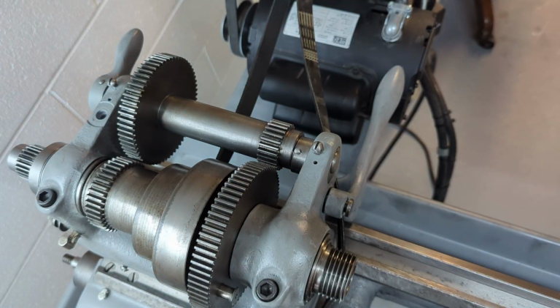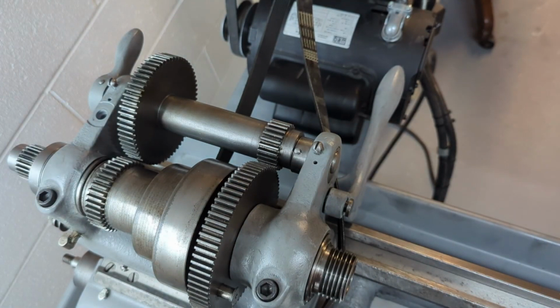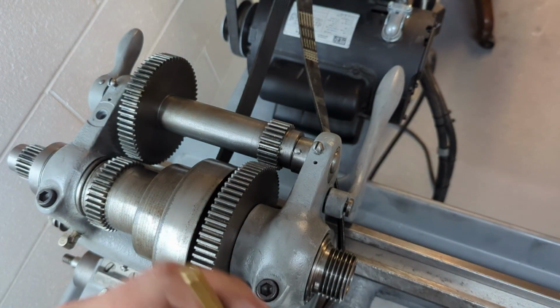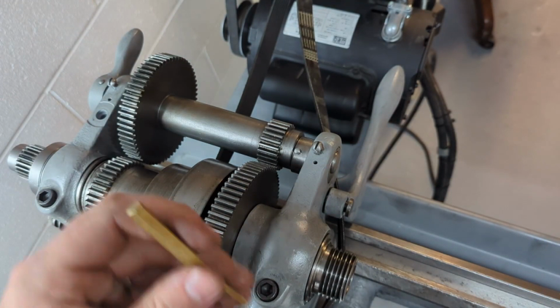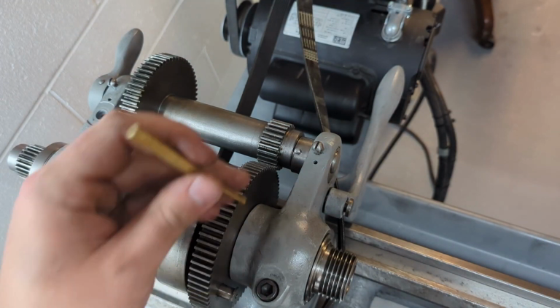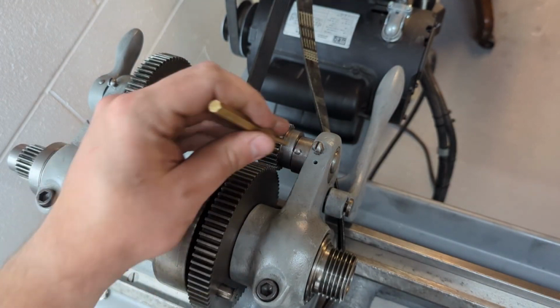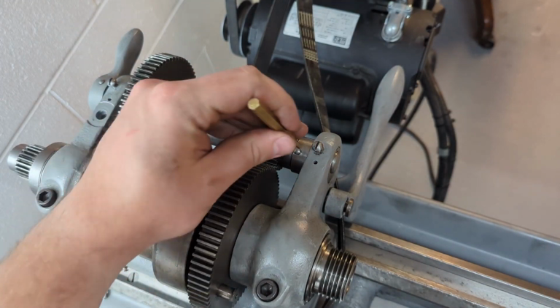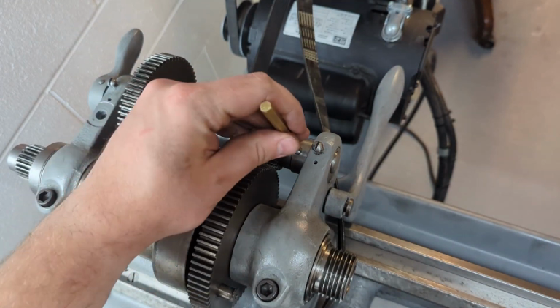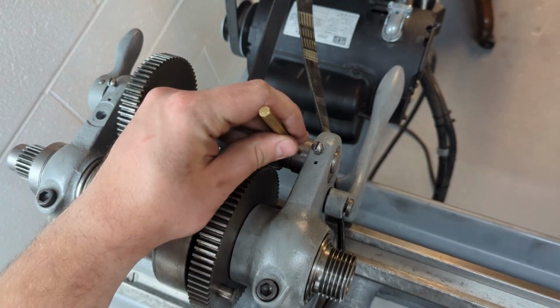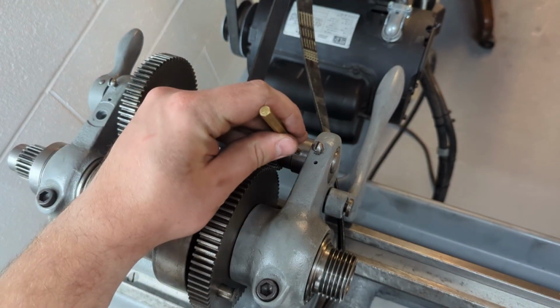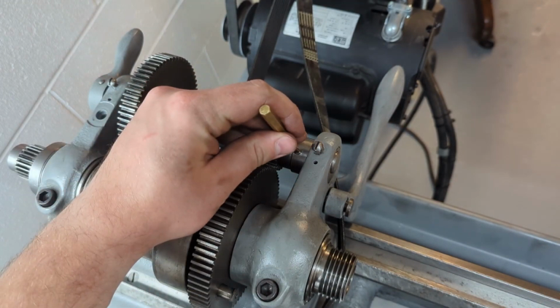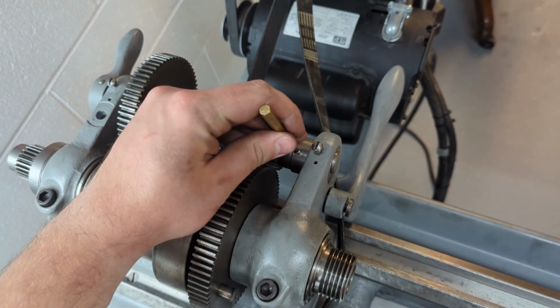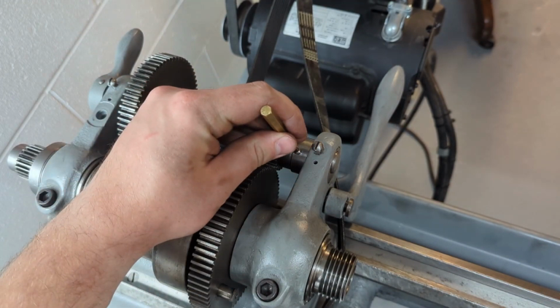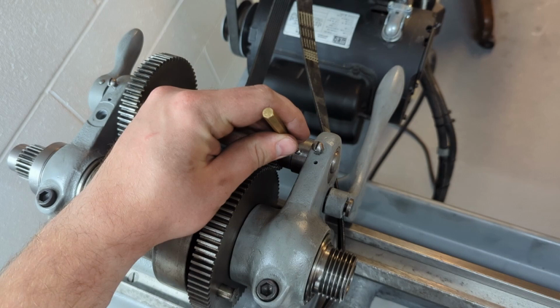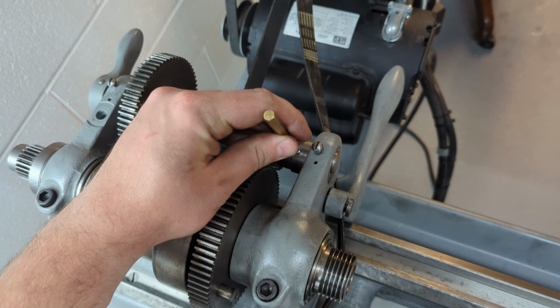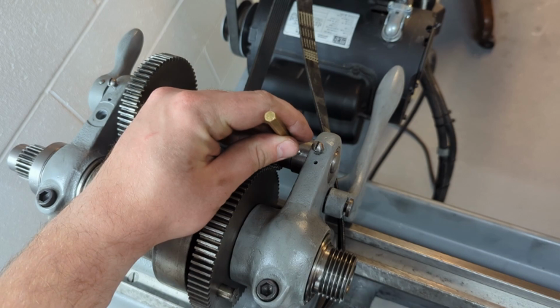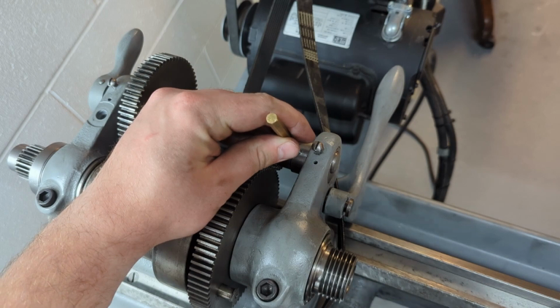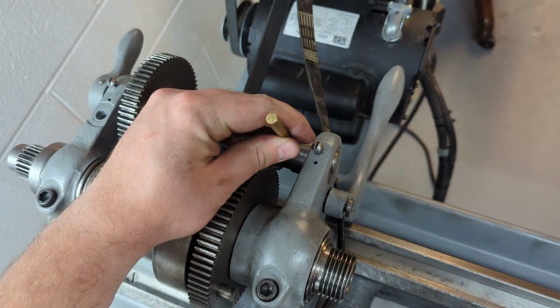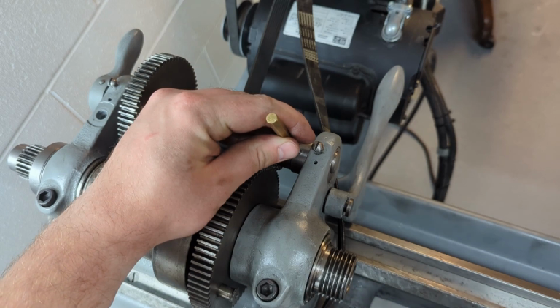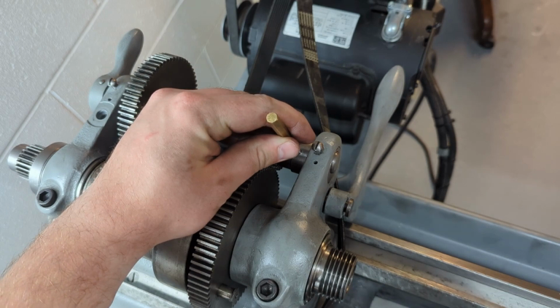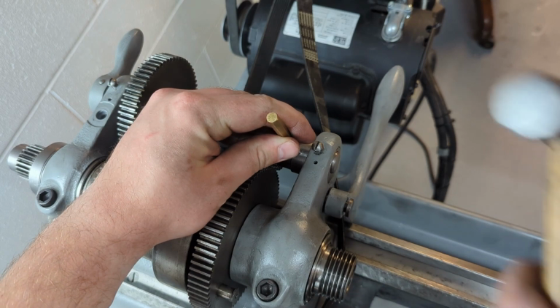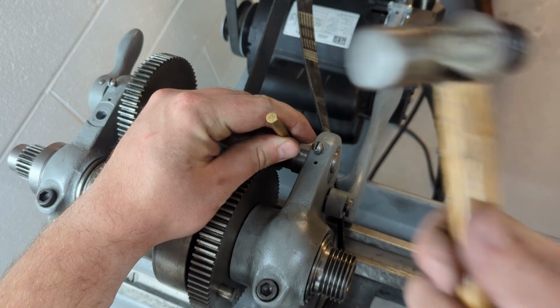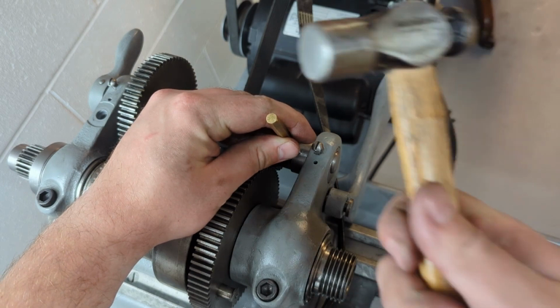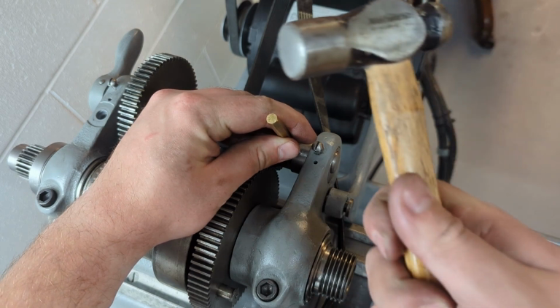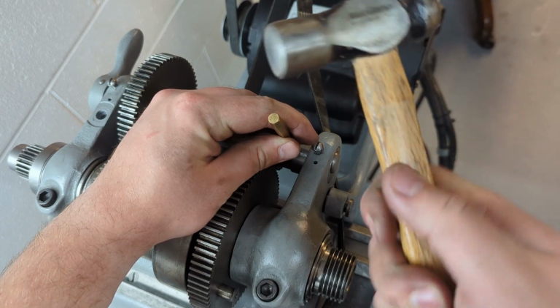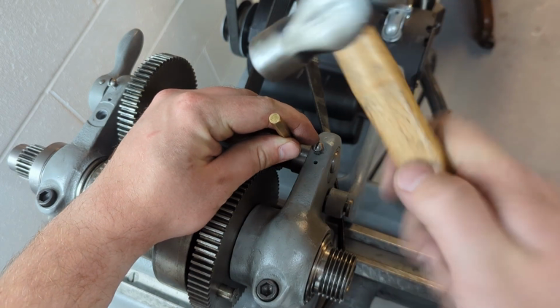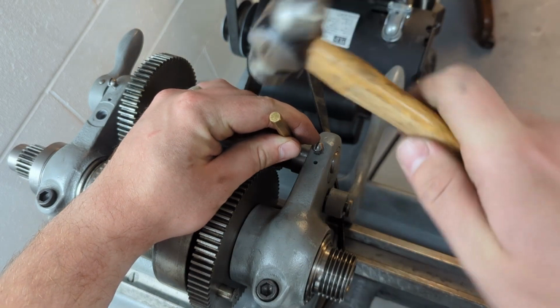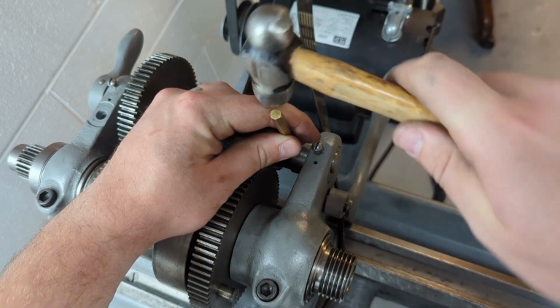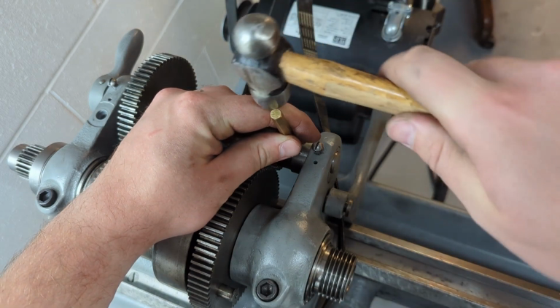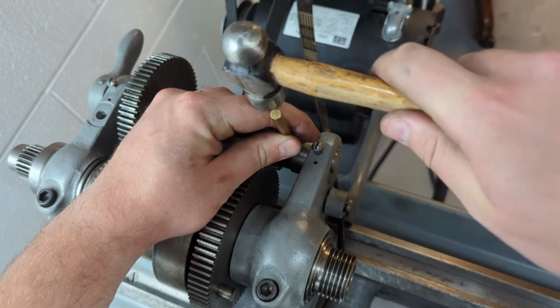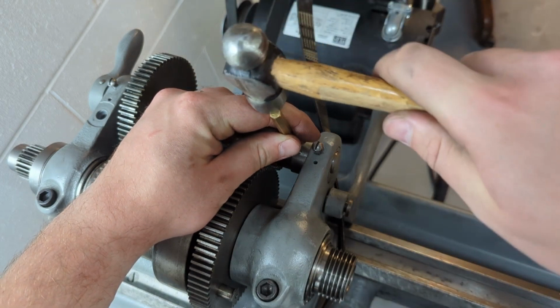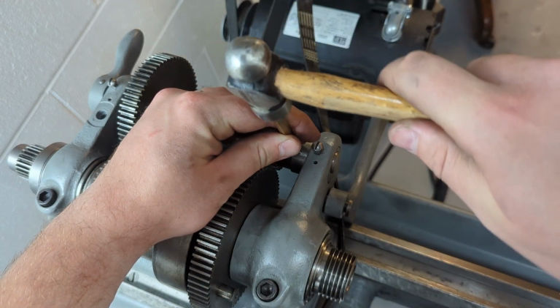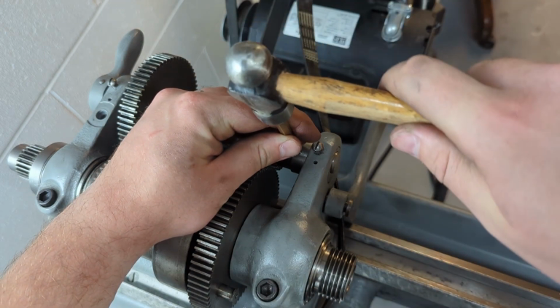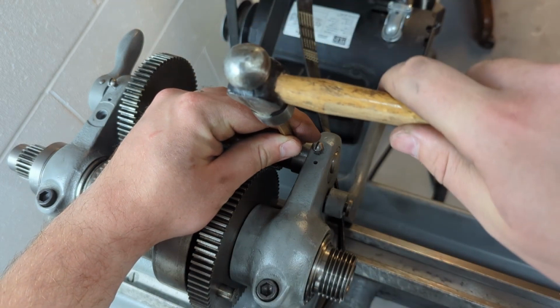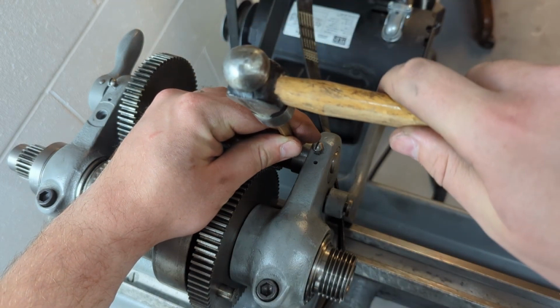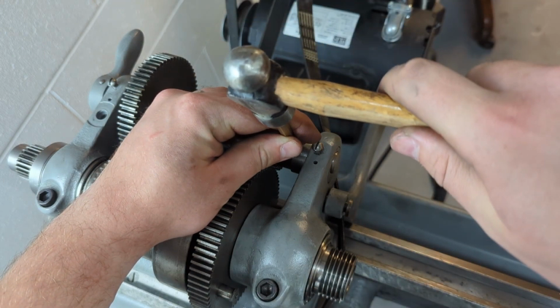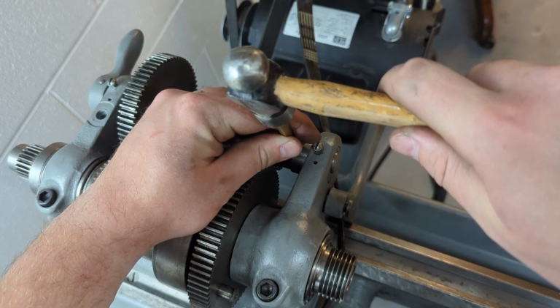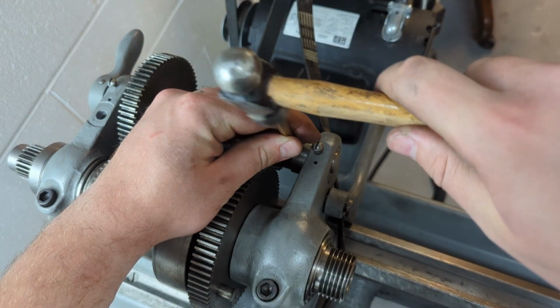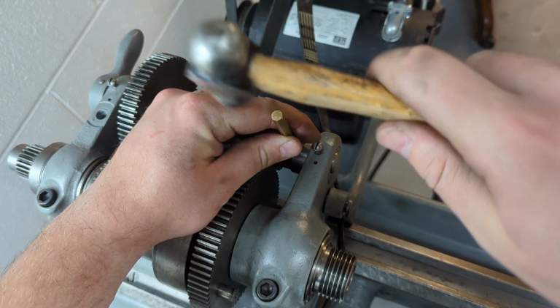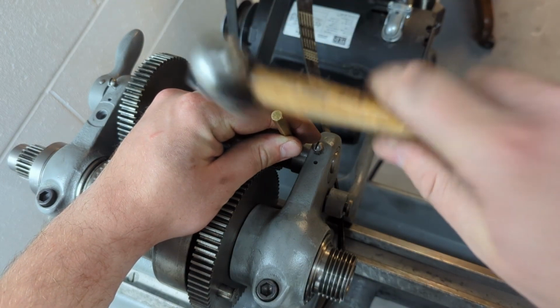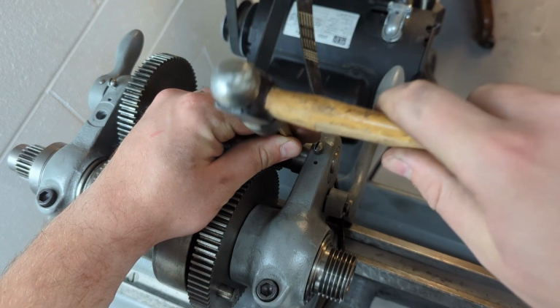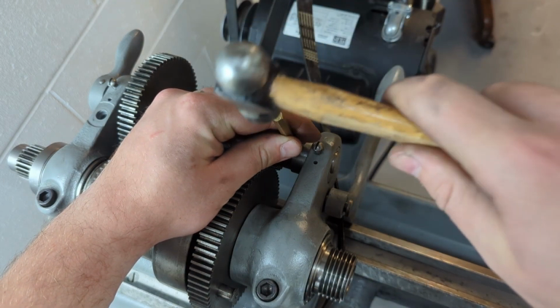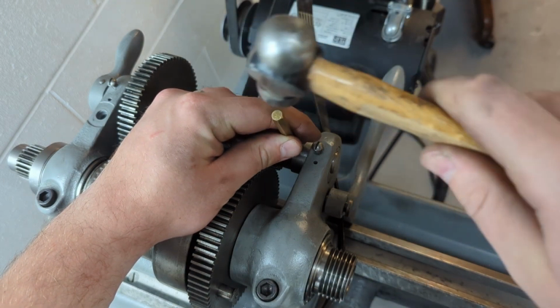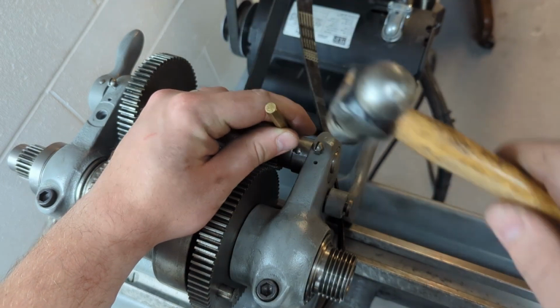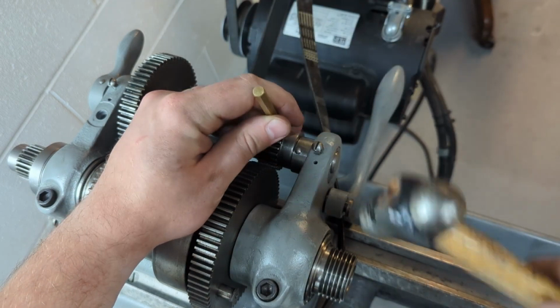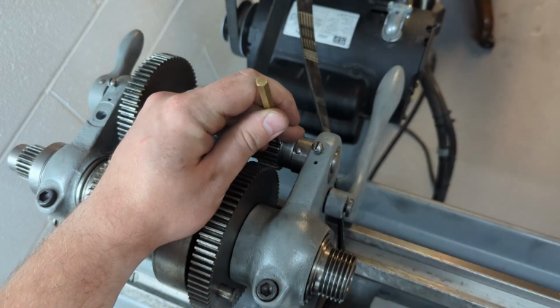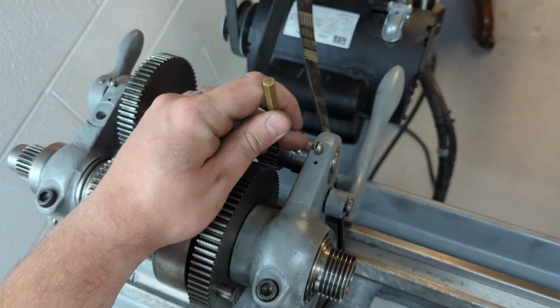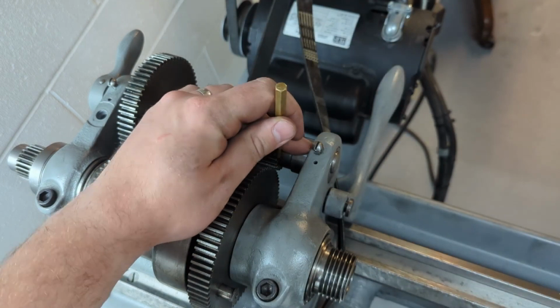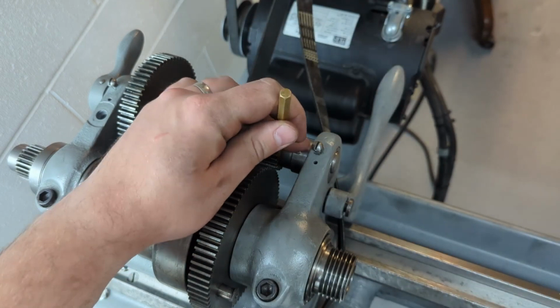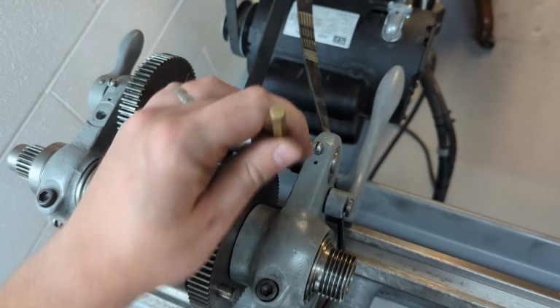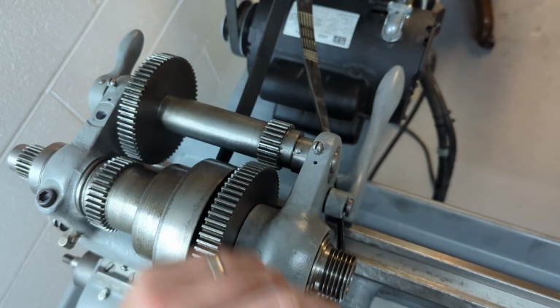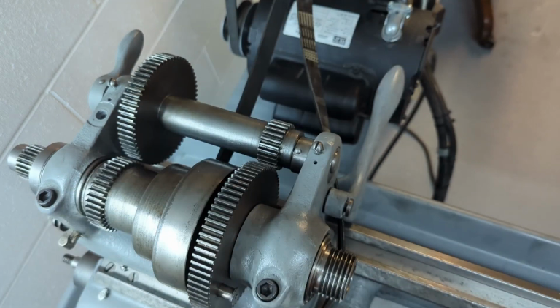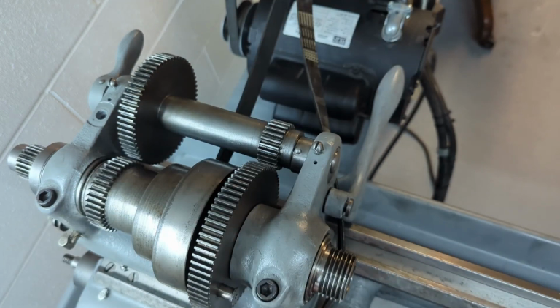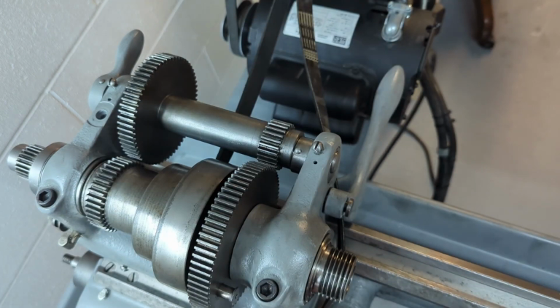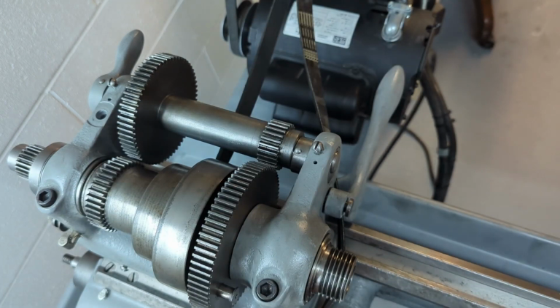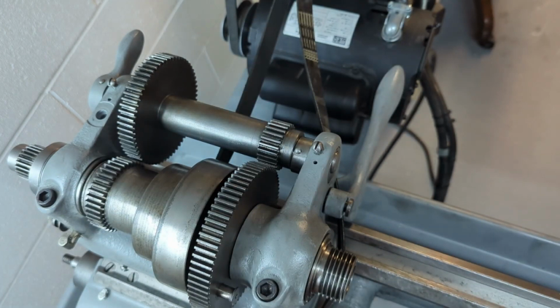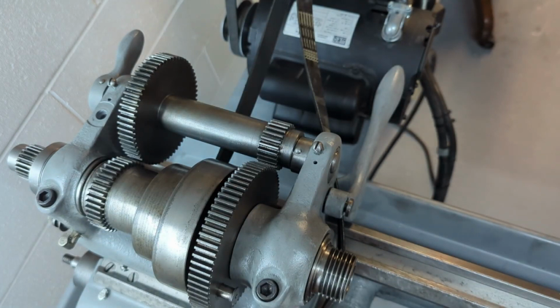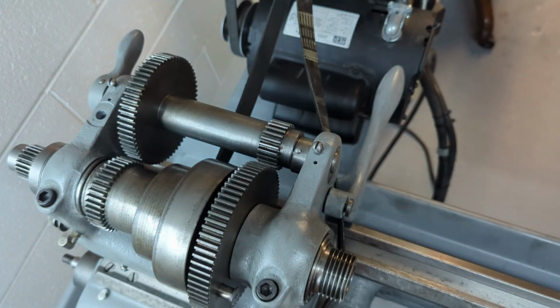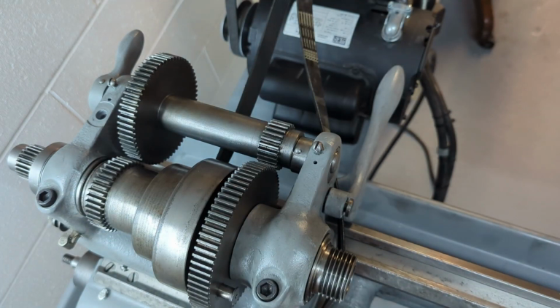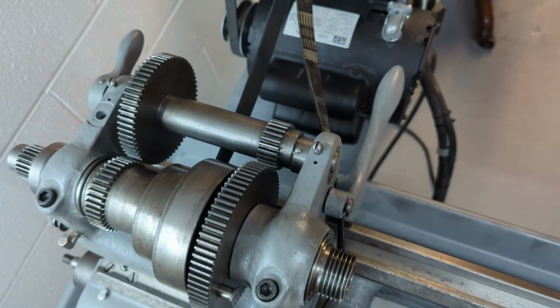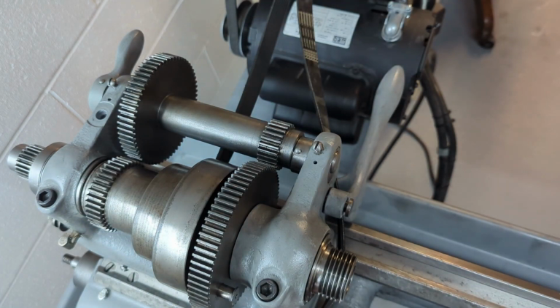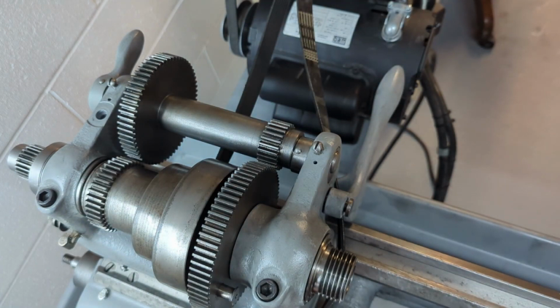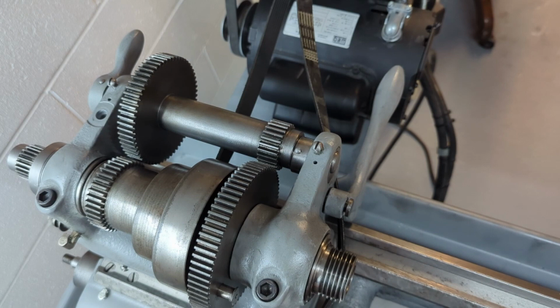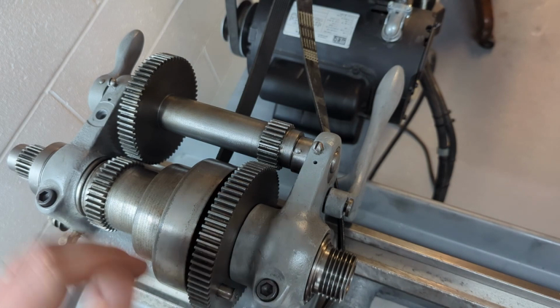Take our punch and hammer and secure that taper pin.